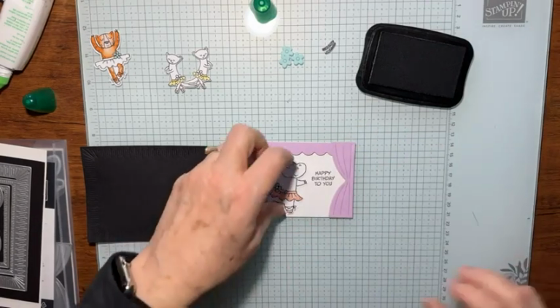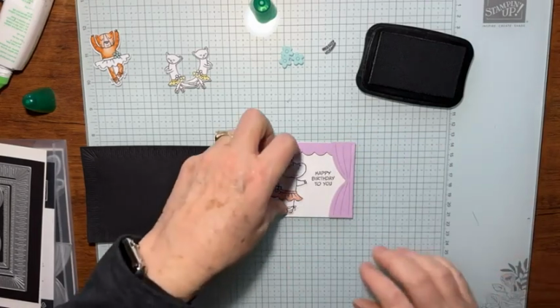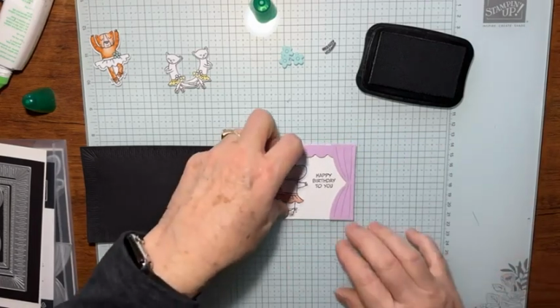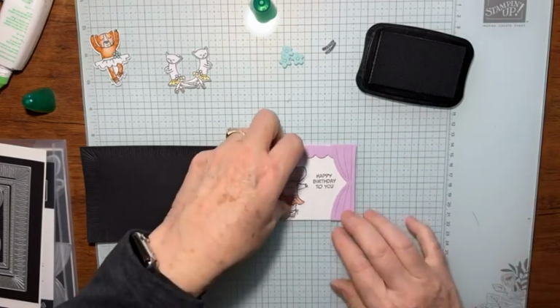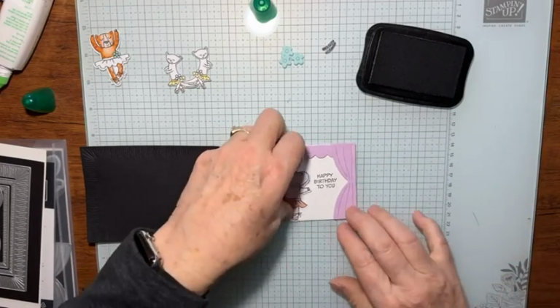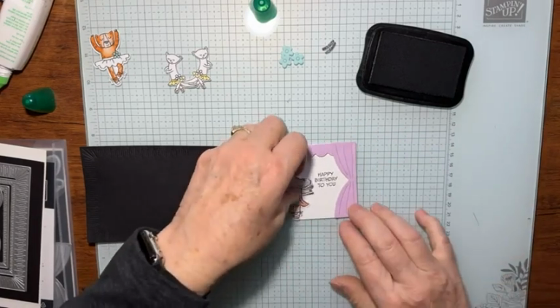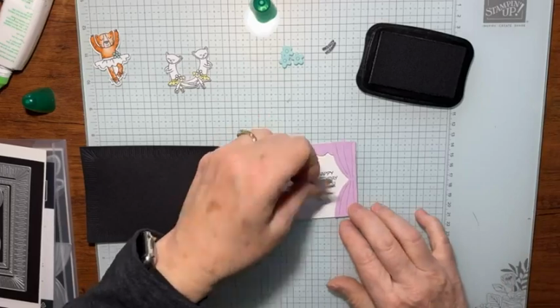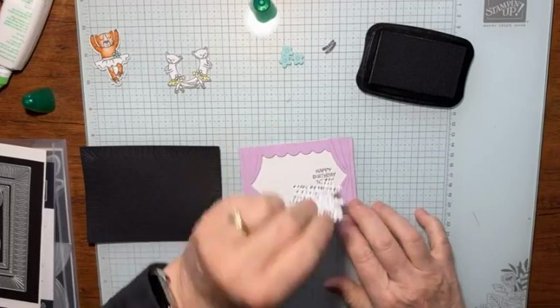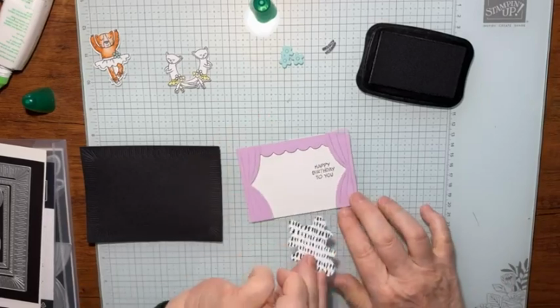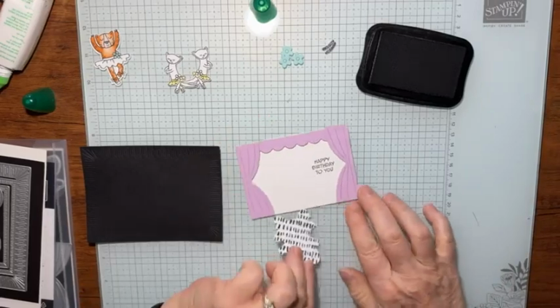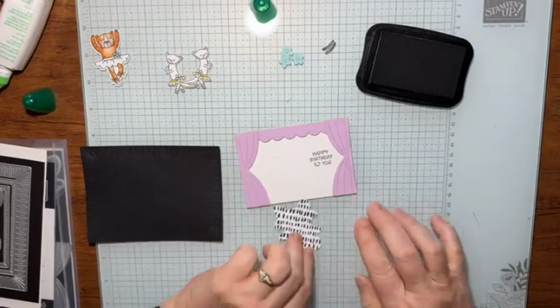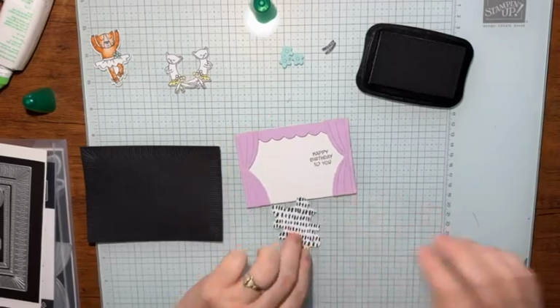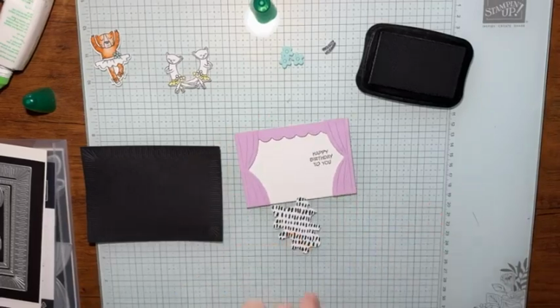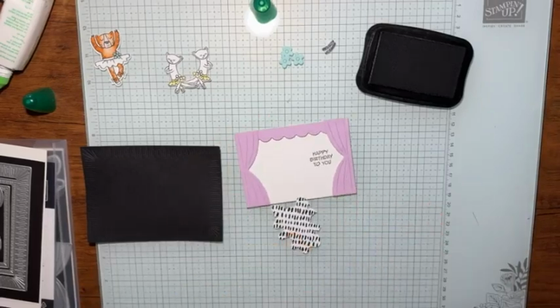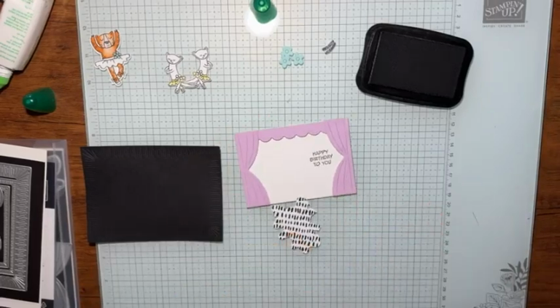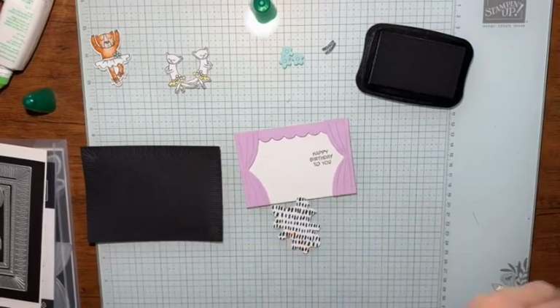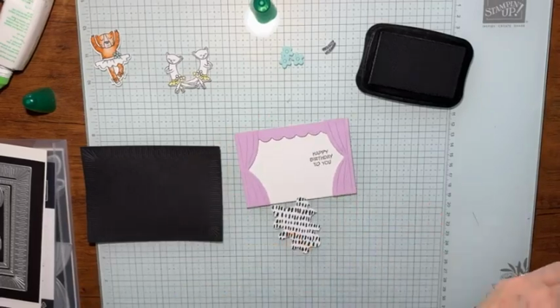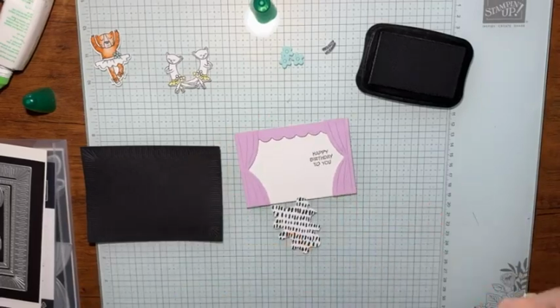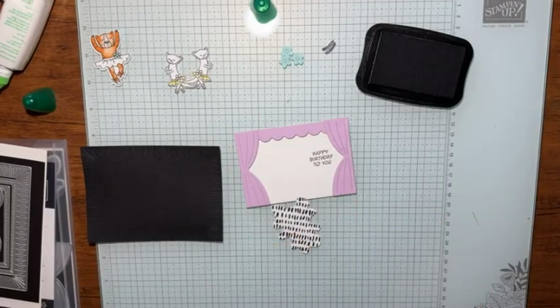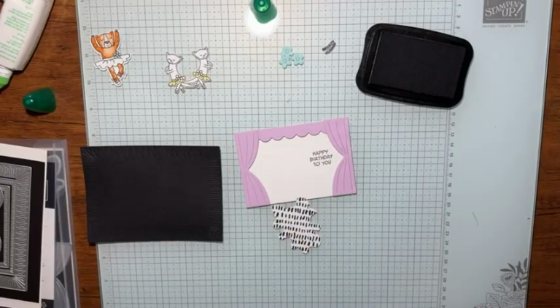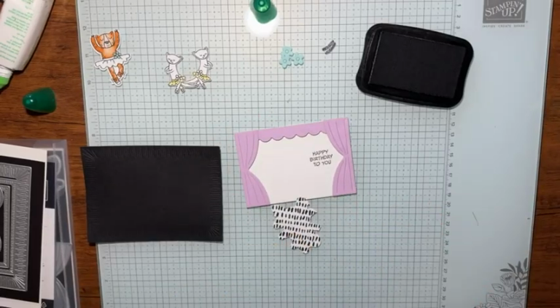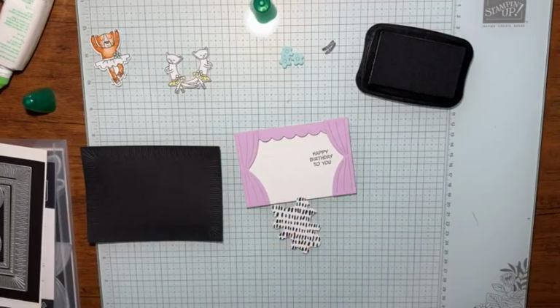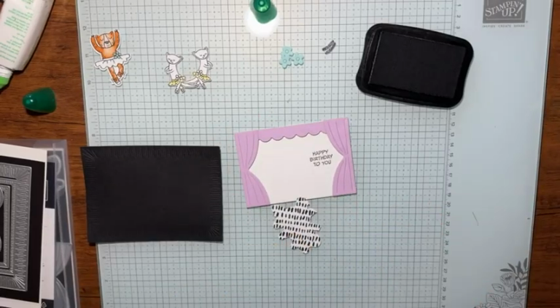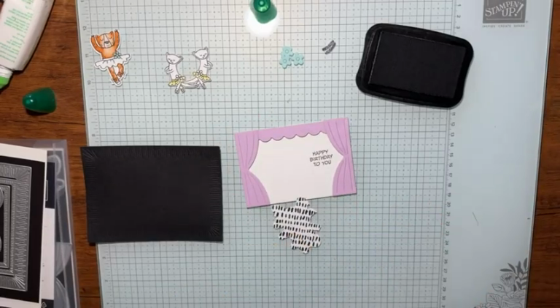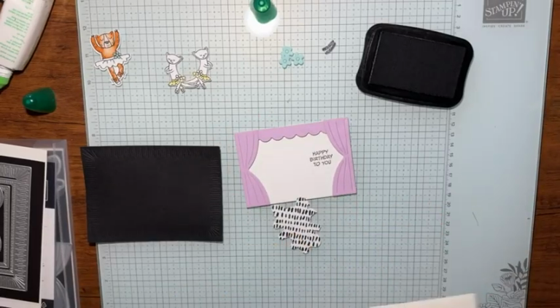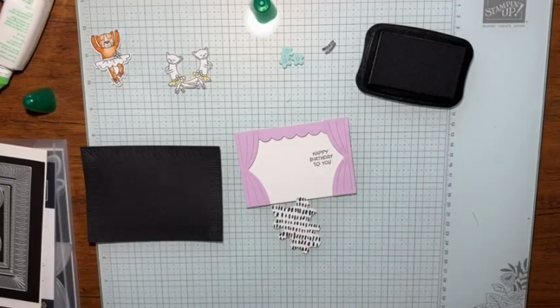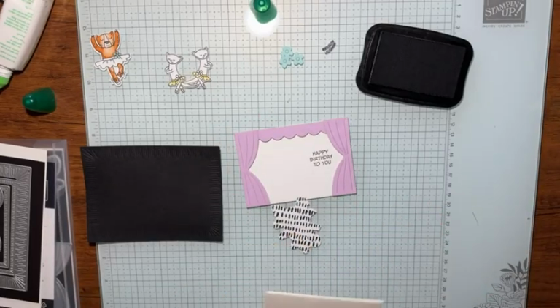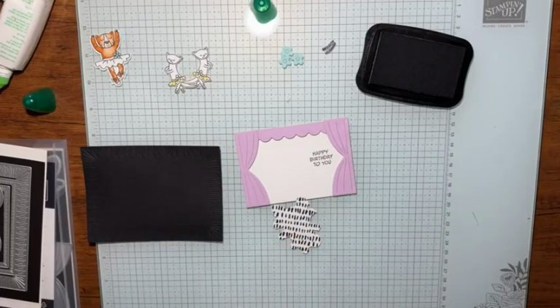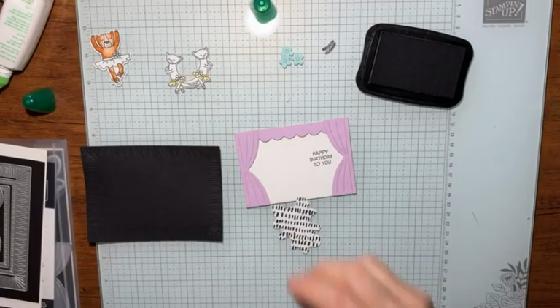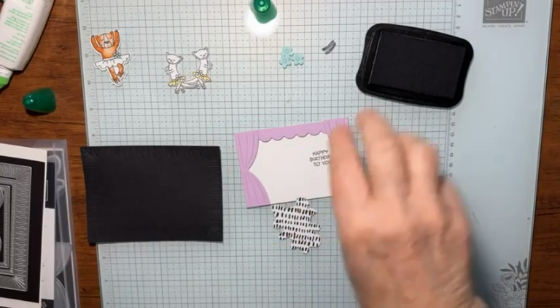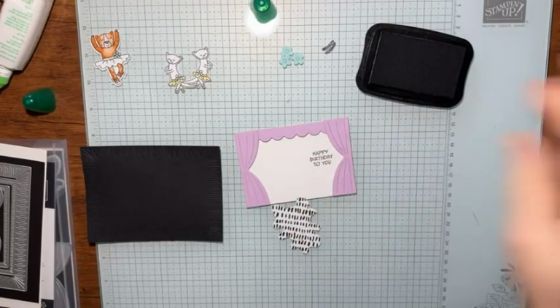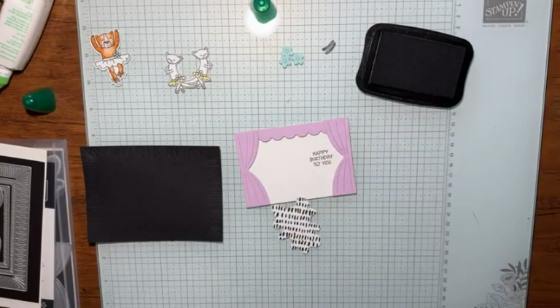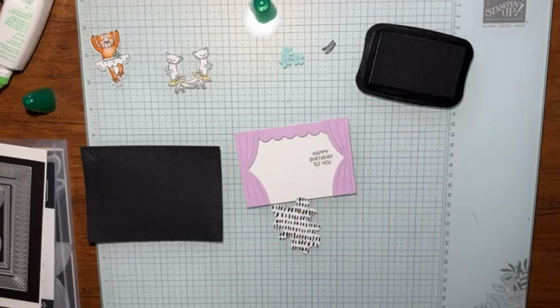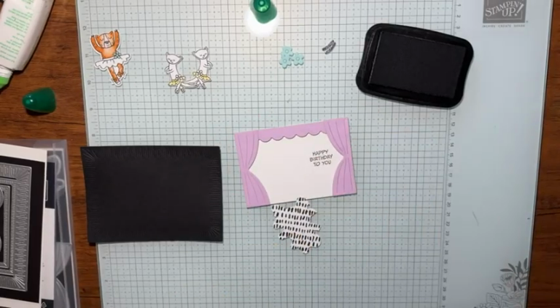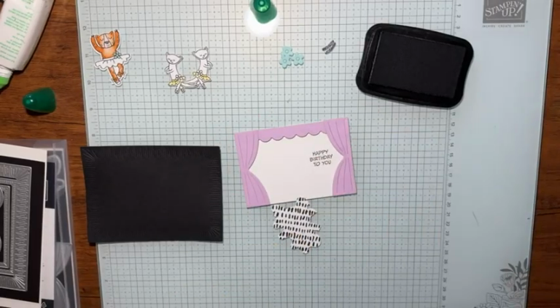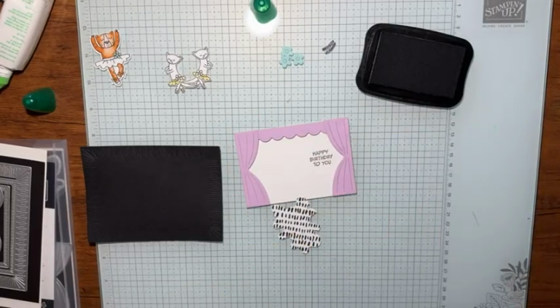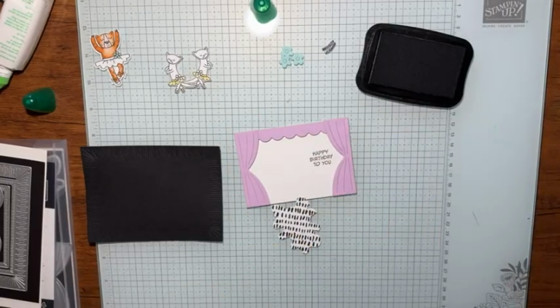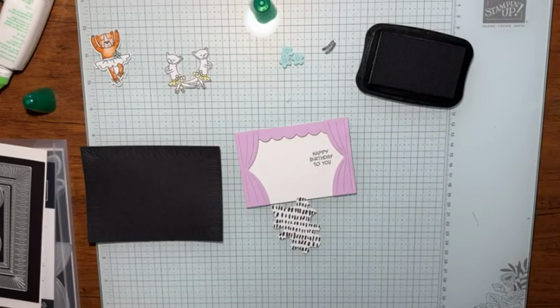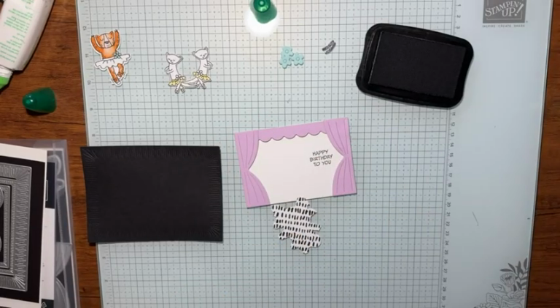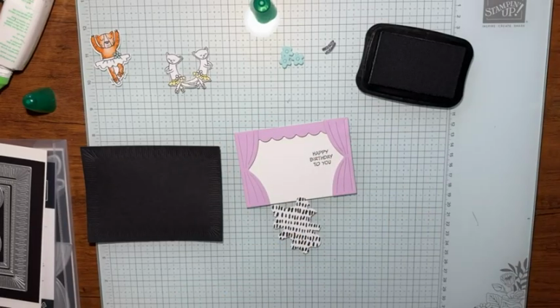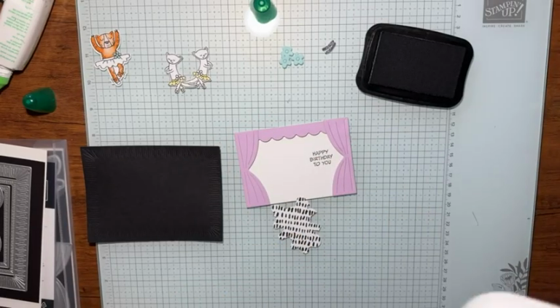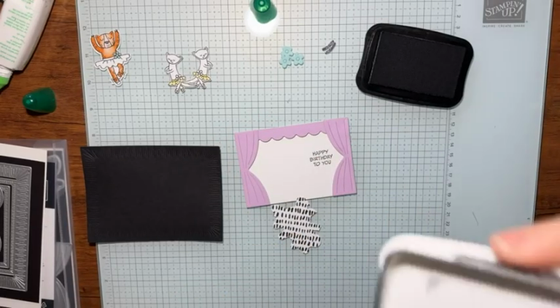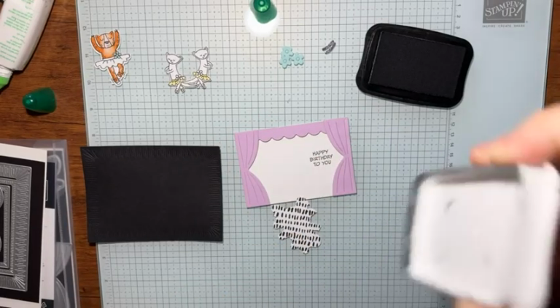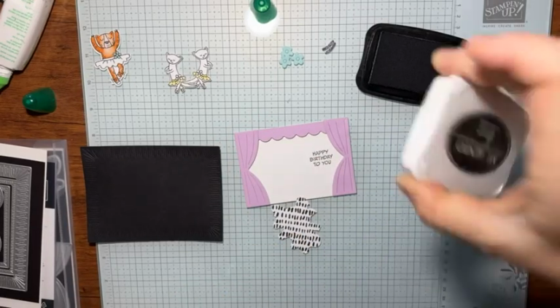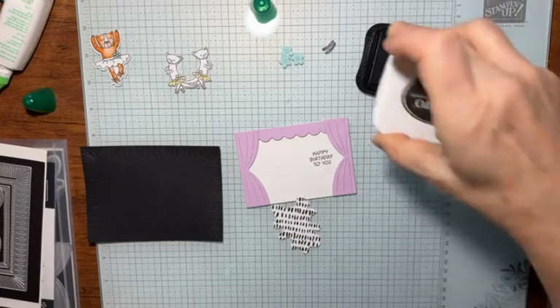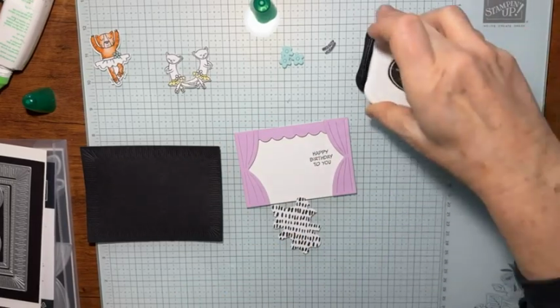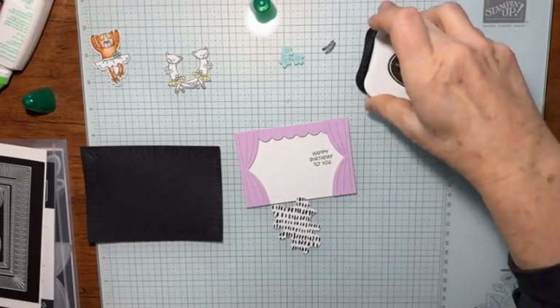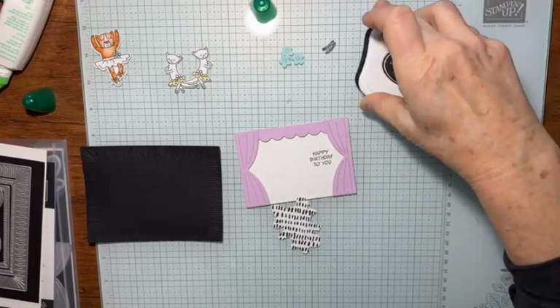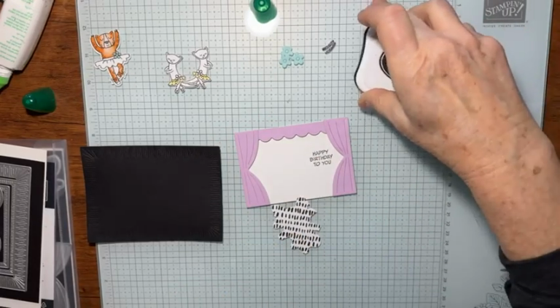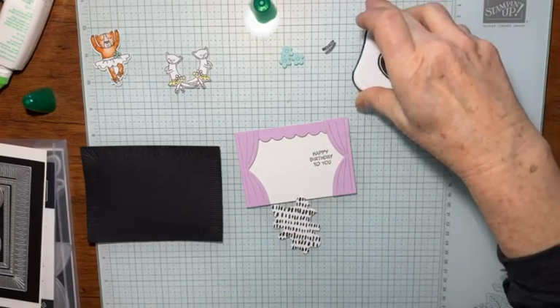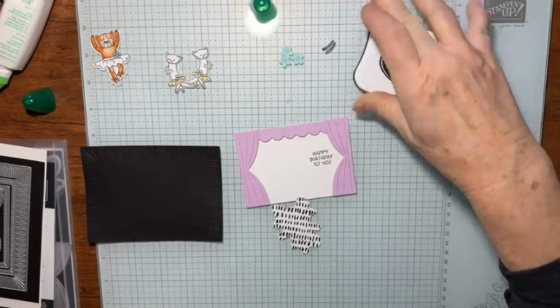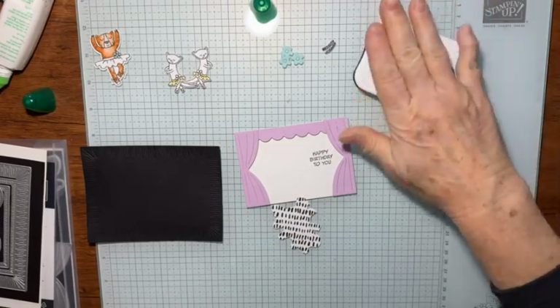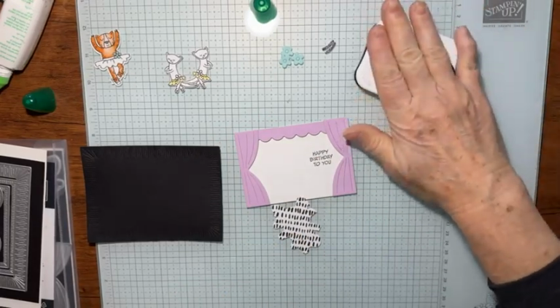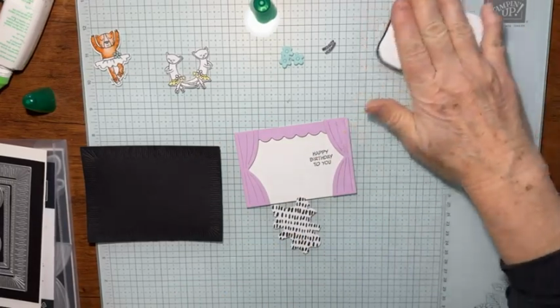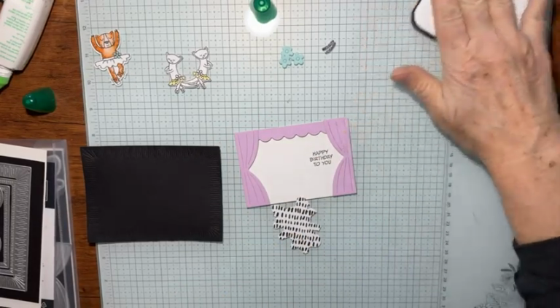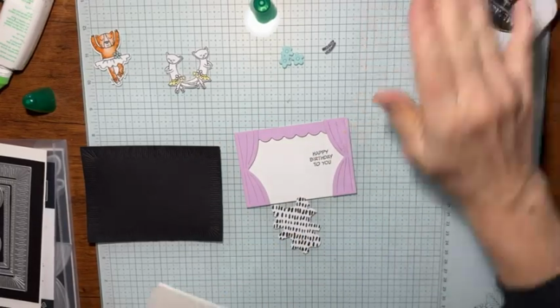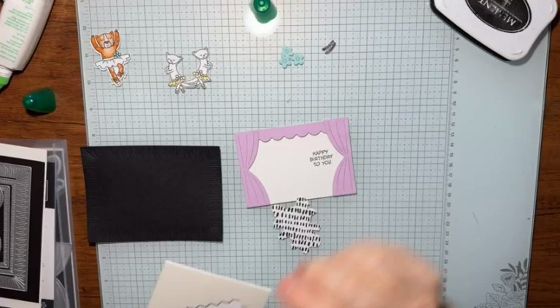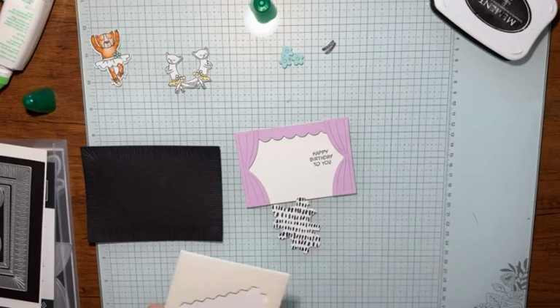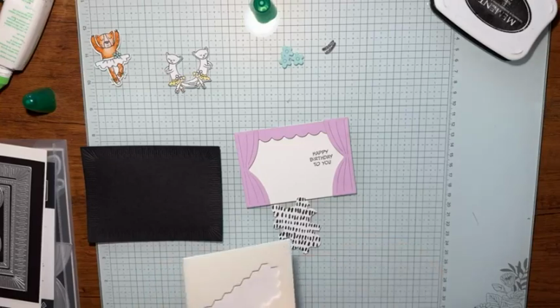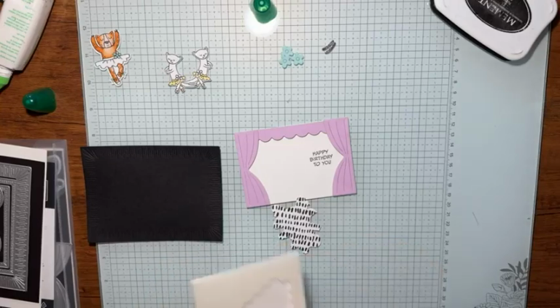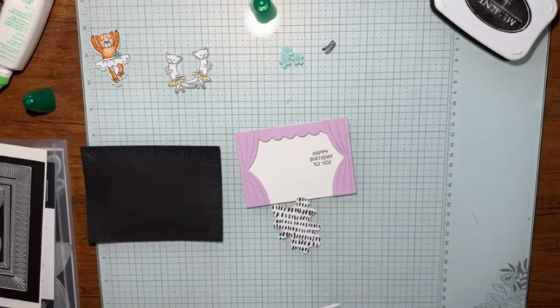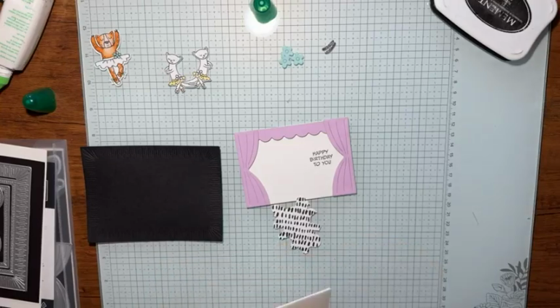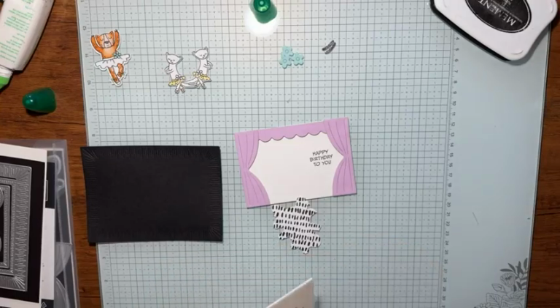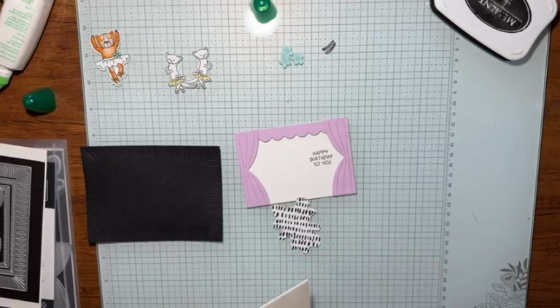Look how cute that is! Let's put her up on some dimensionals. I'm going to cover up my ink pad so I don't get my hands all in it.